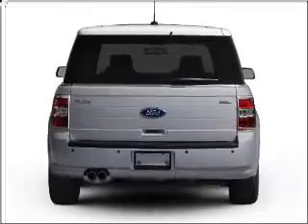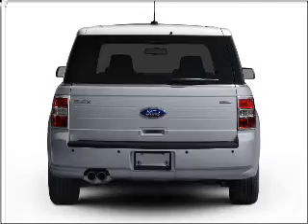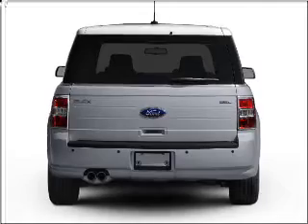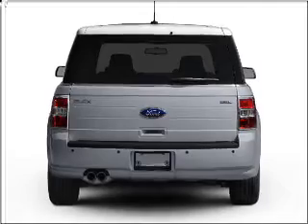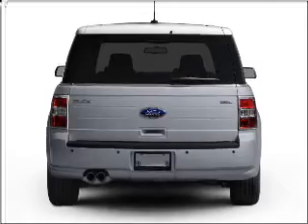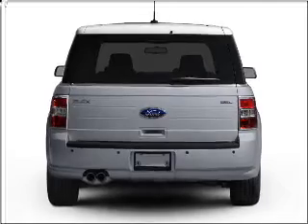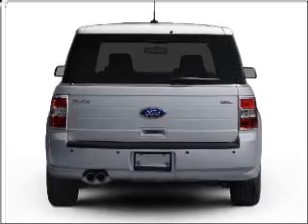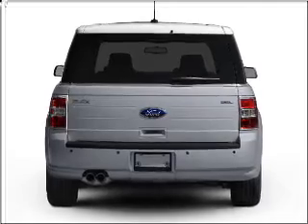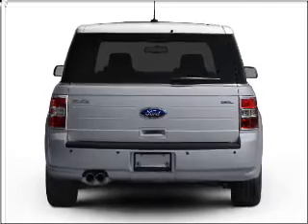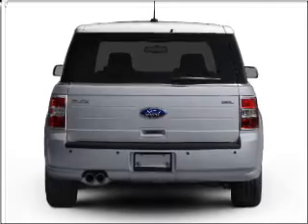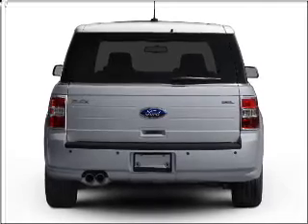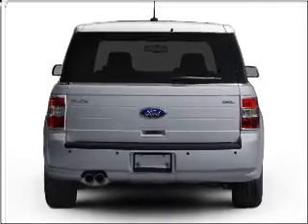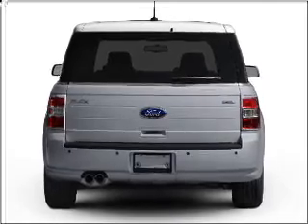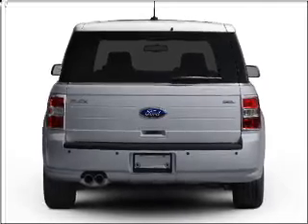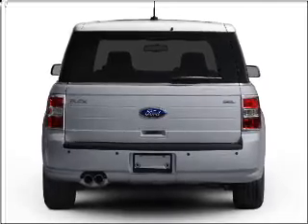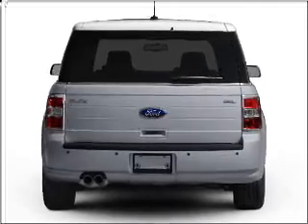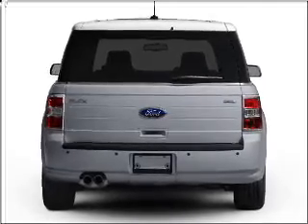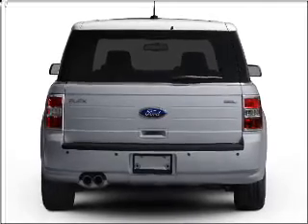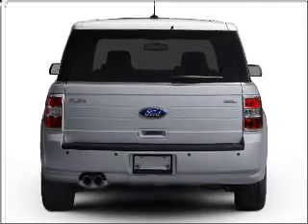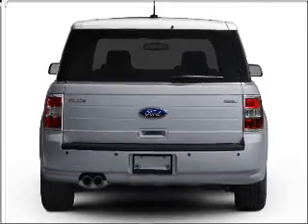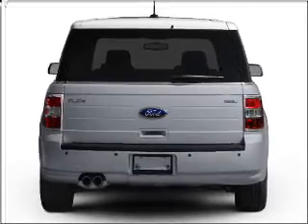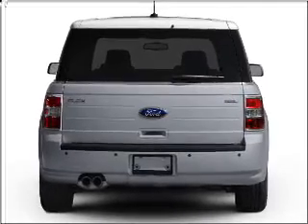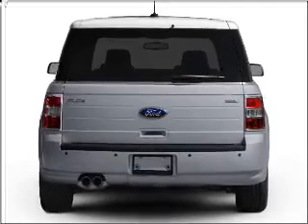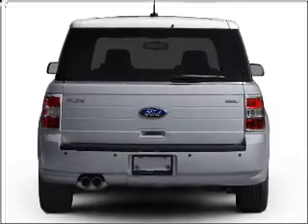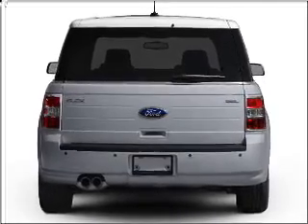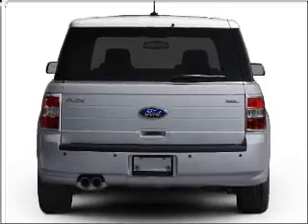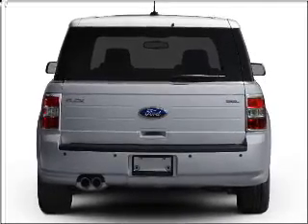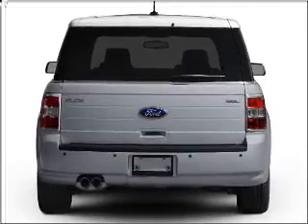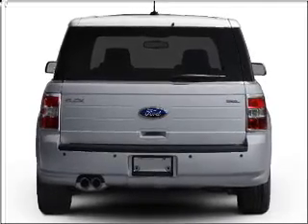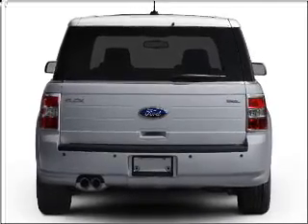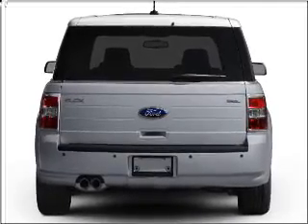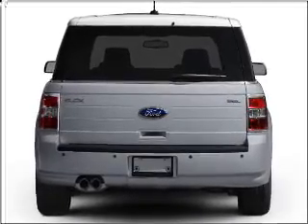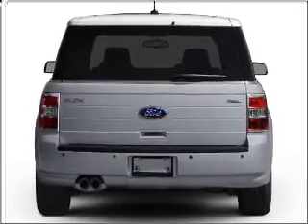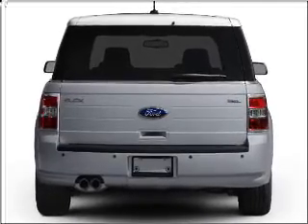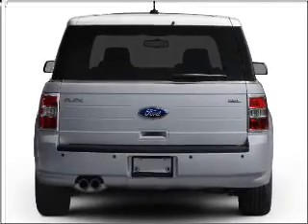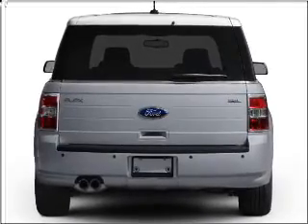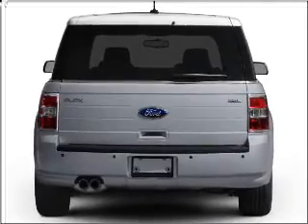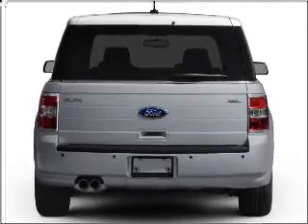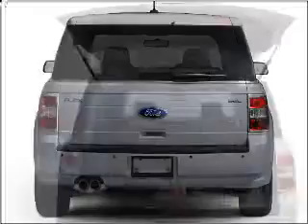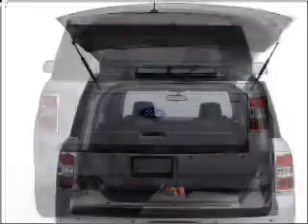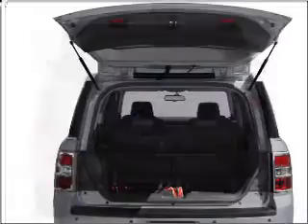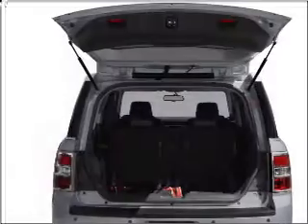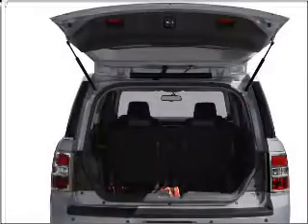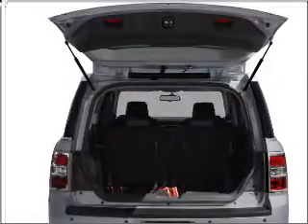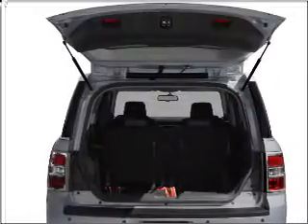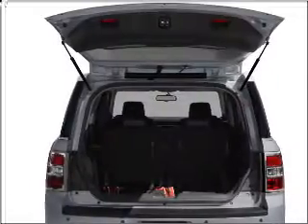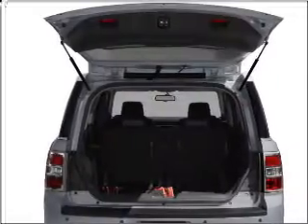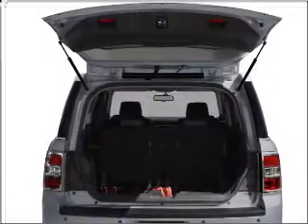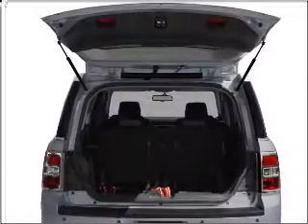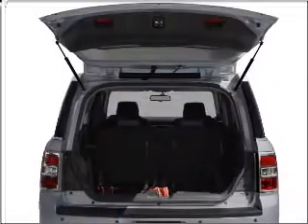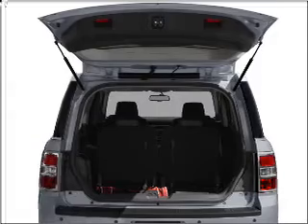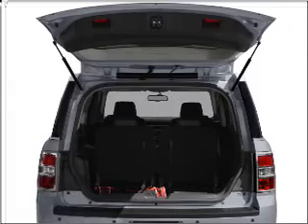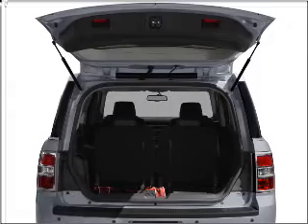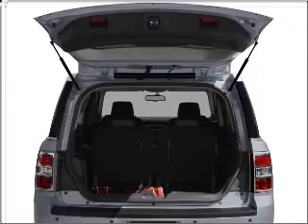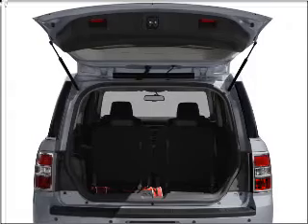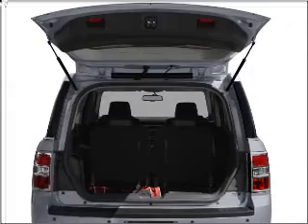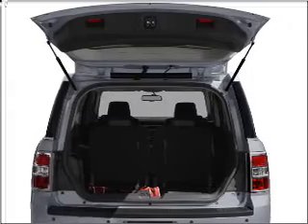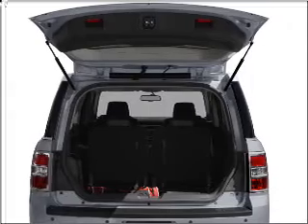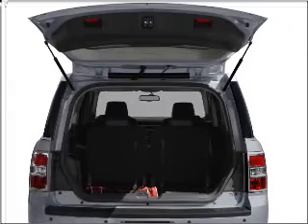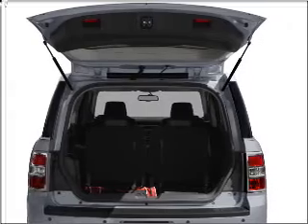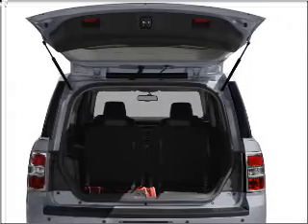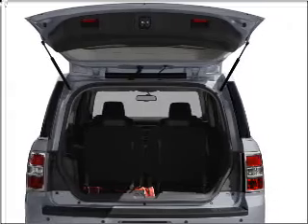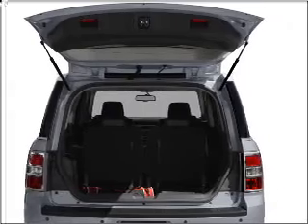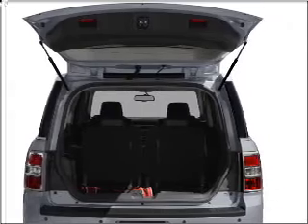Stand out from the crowd with premium wheels. Brake safely with the anti-lock braking system. Heated seats offer comfort in cold weather.